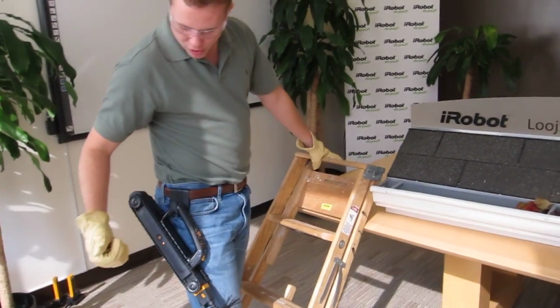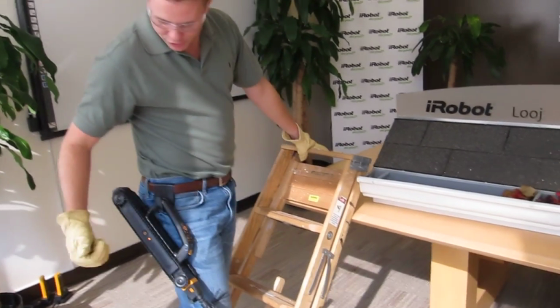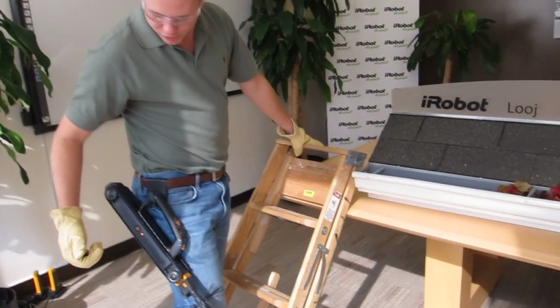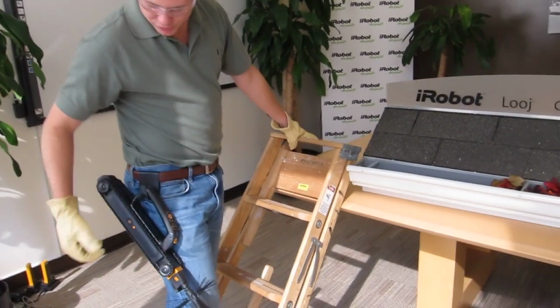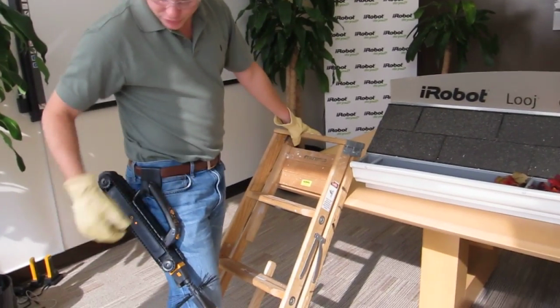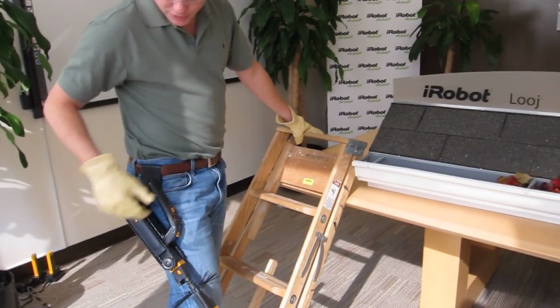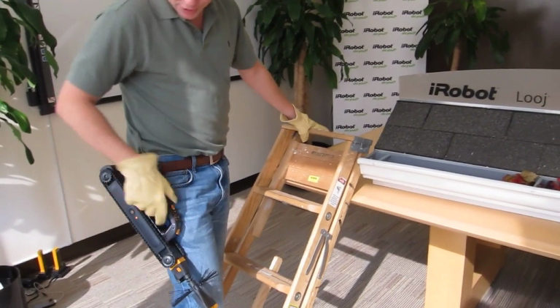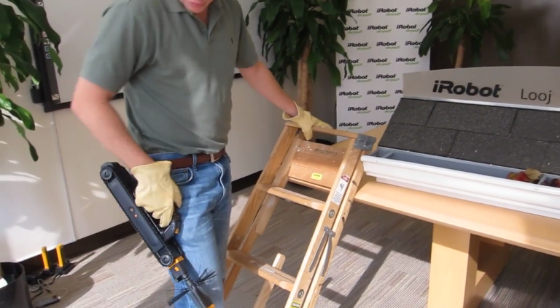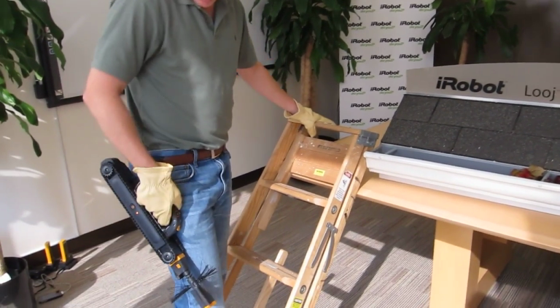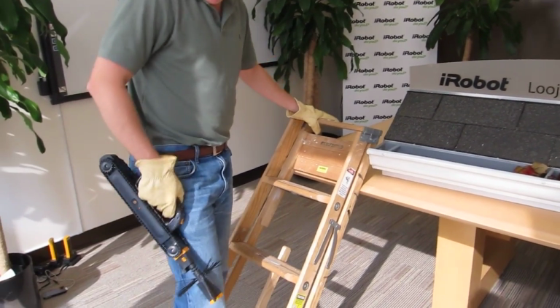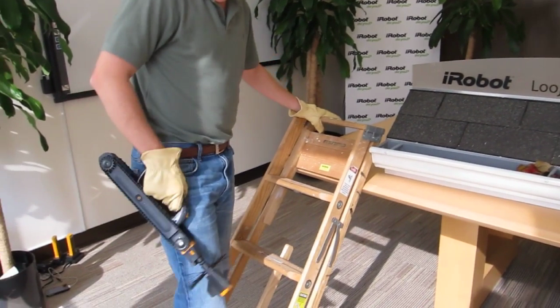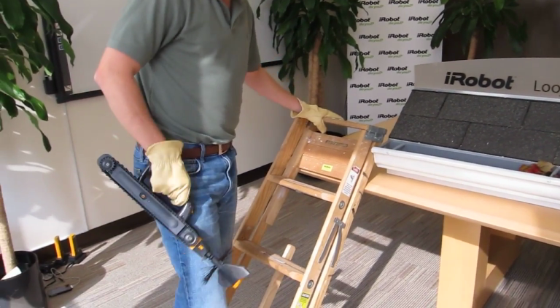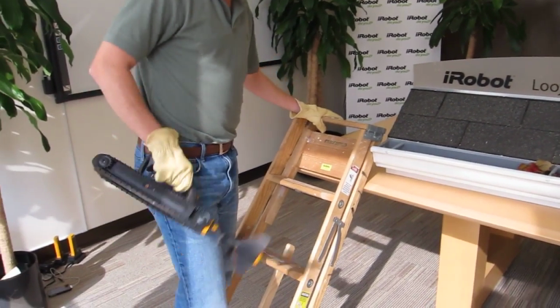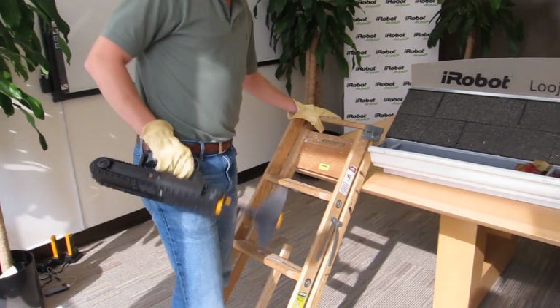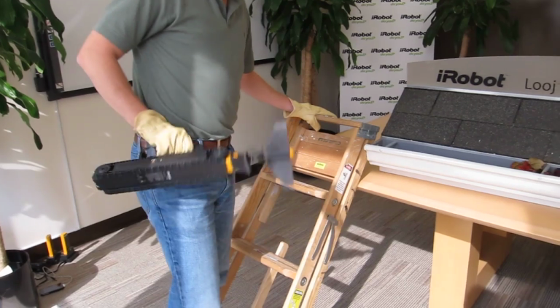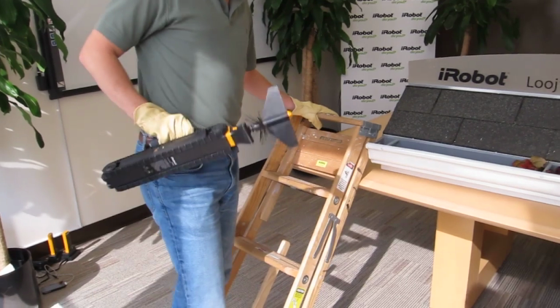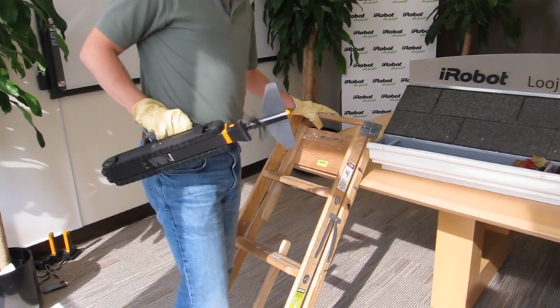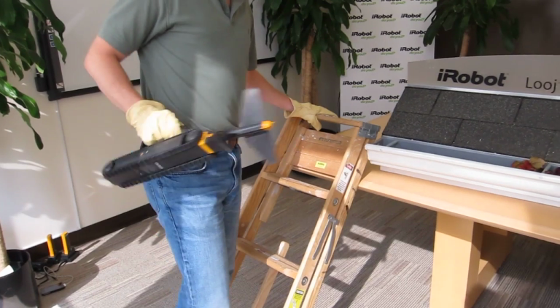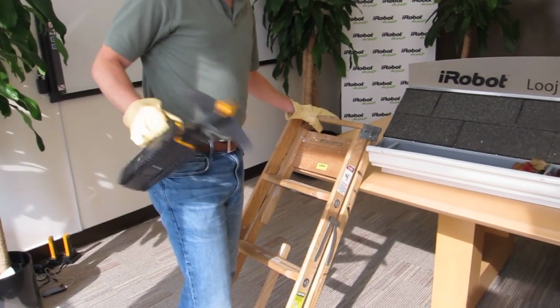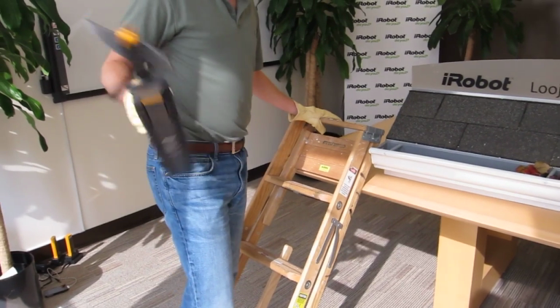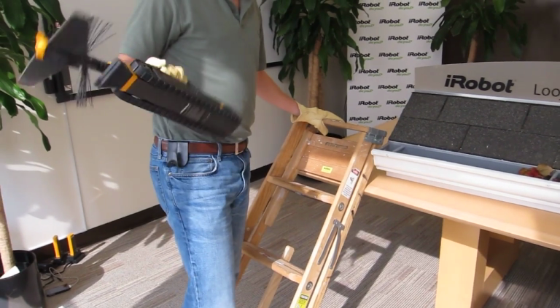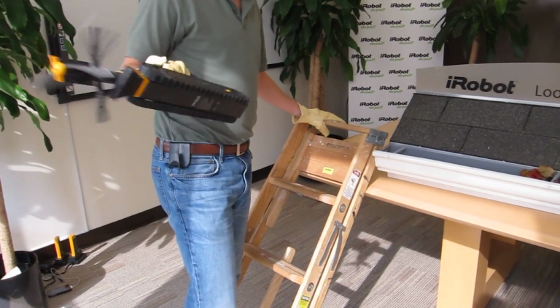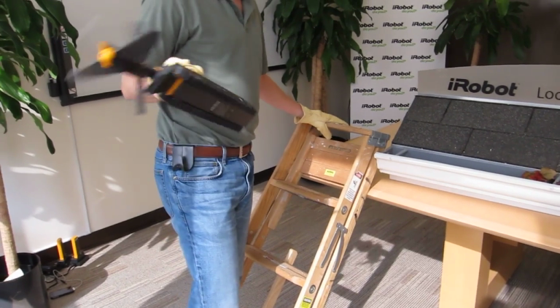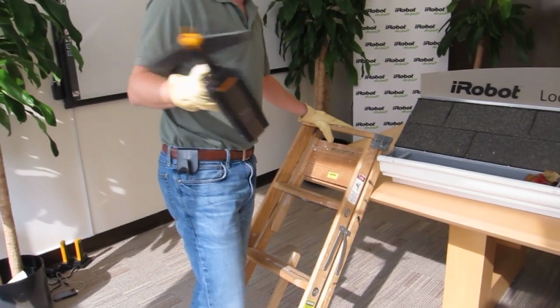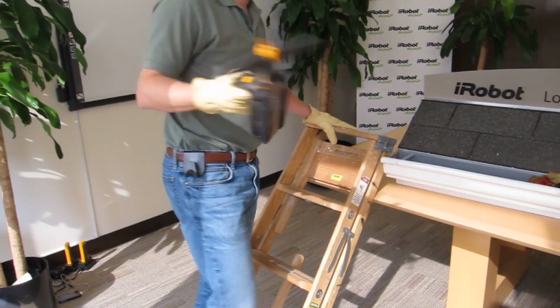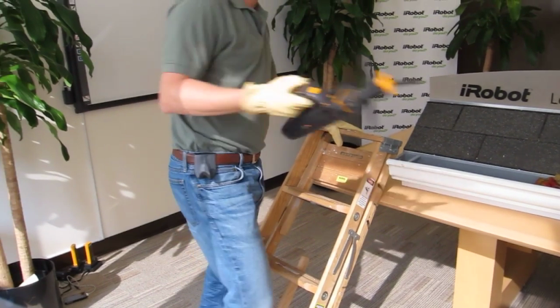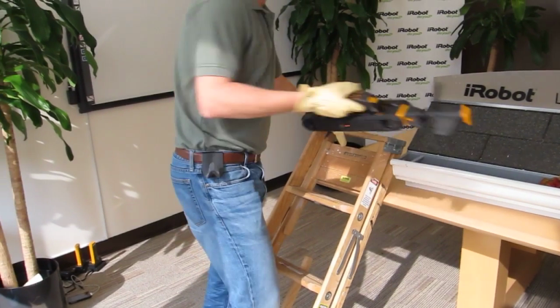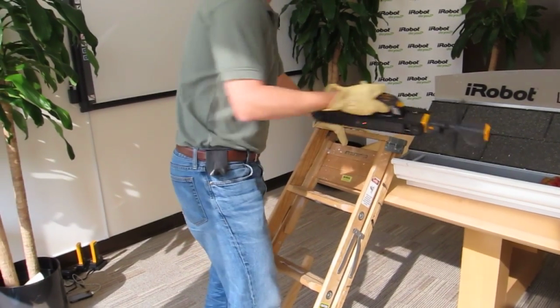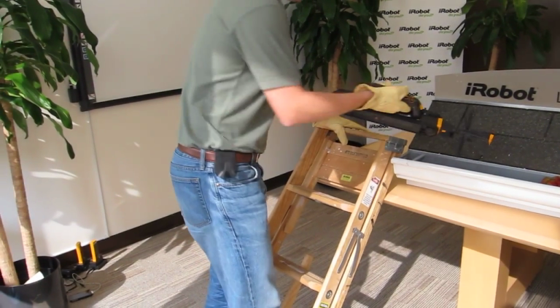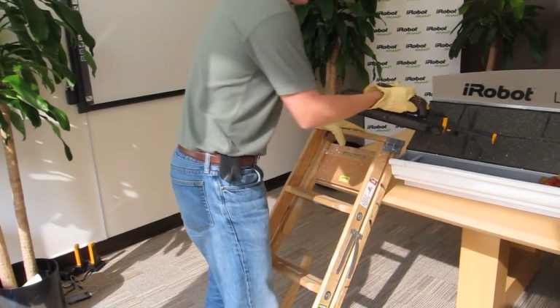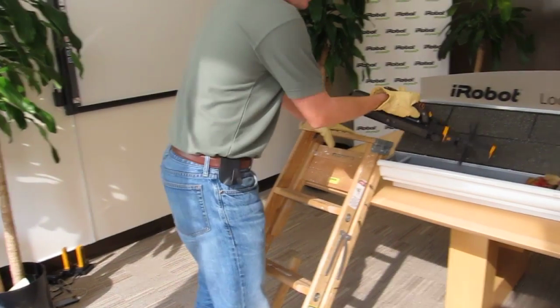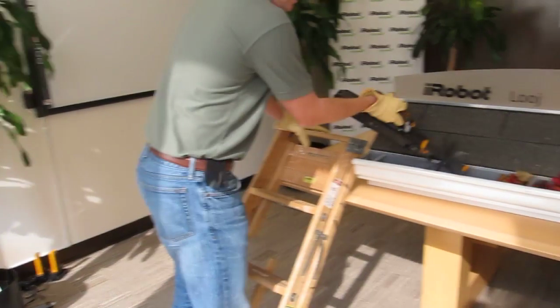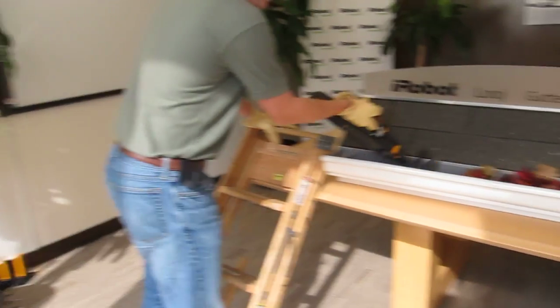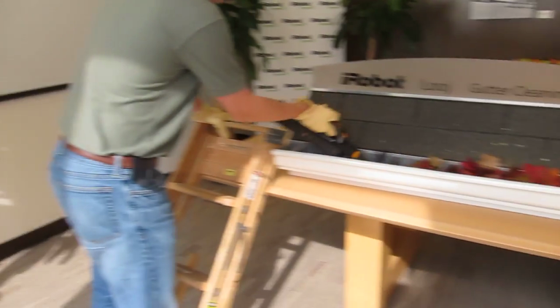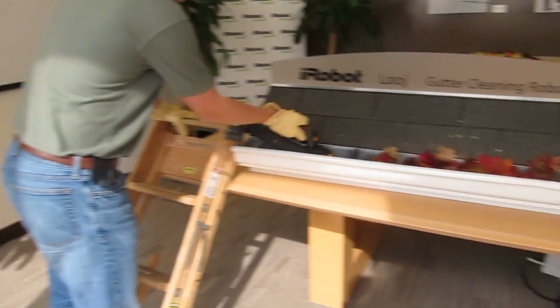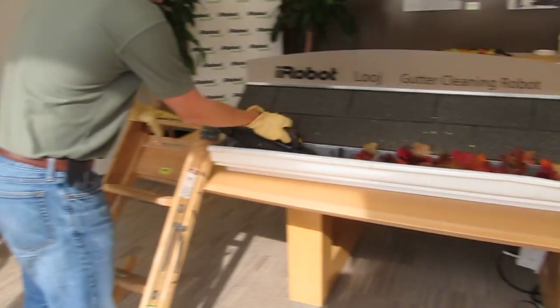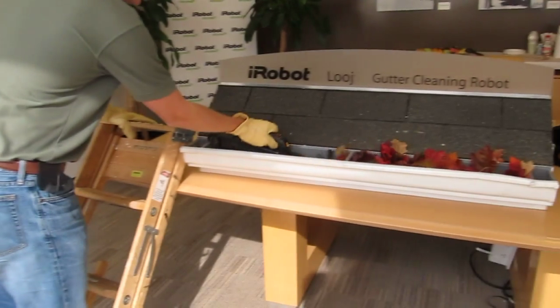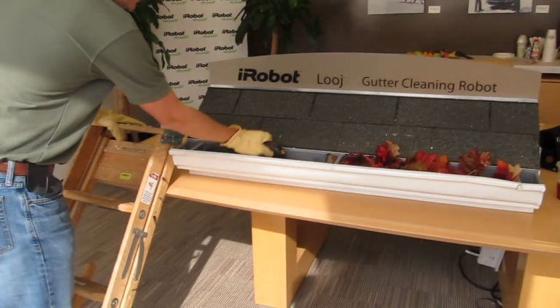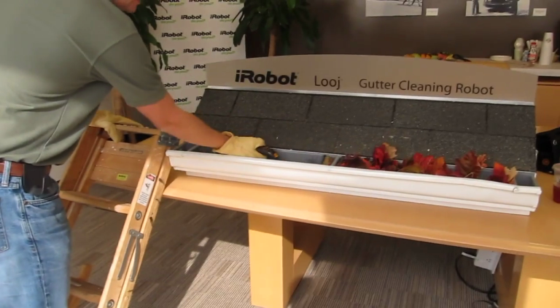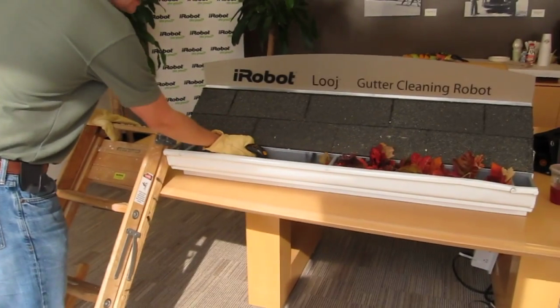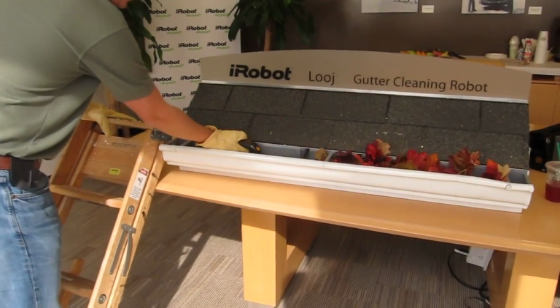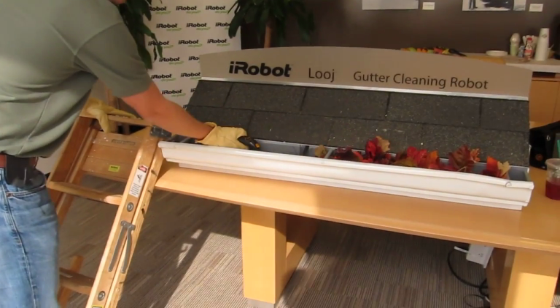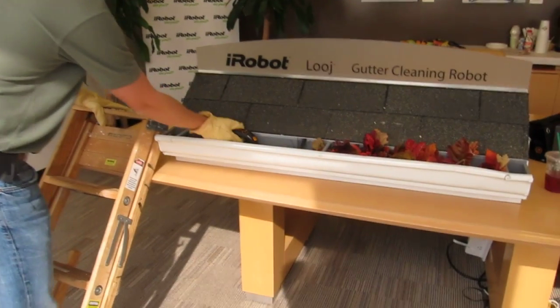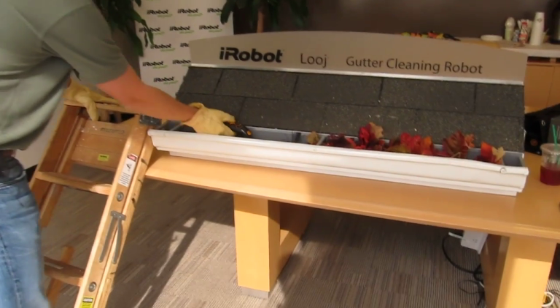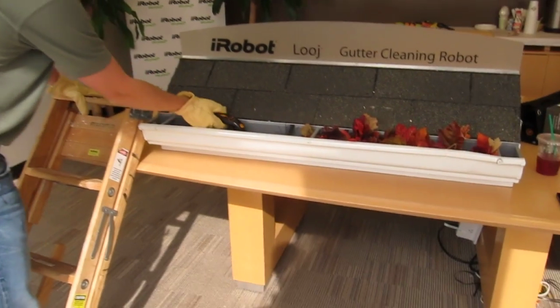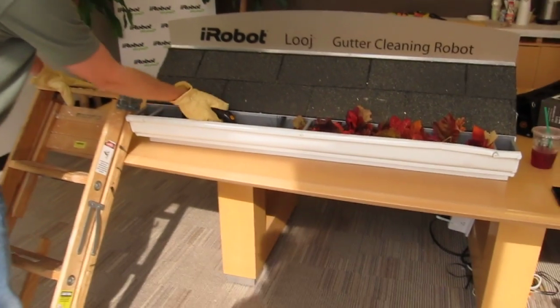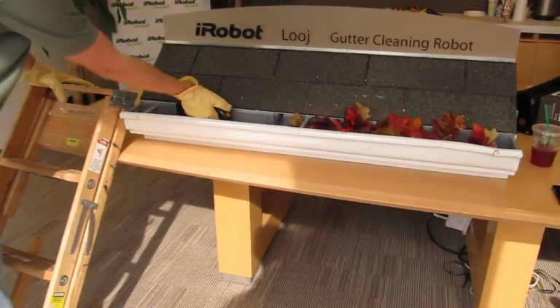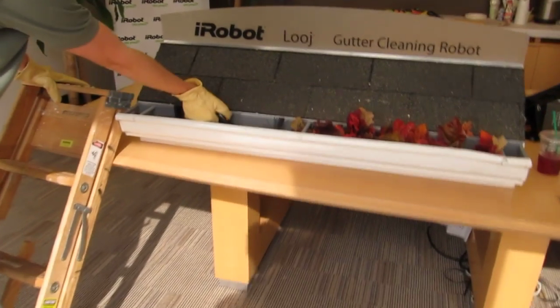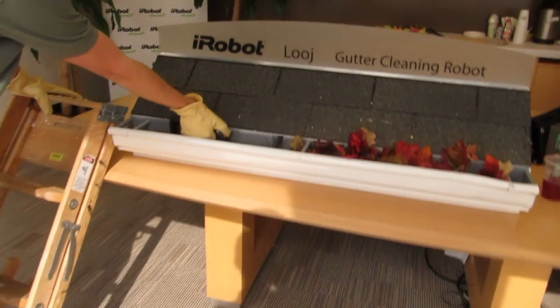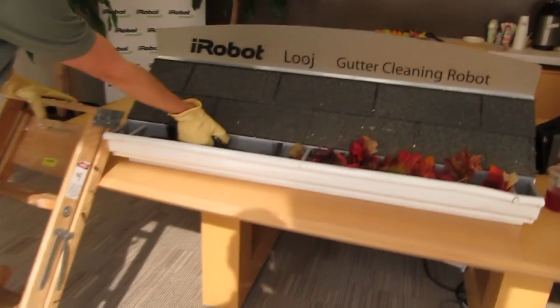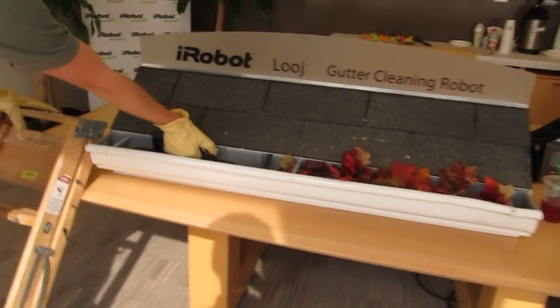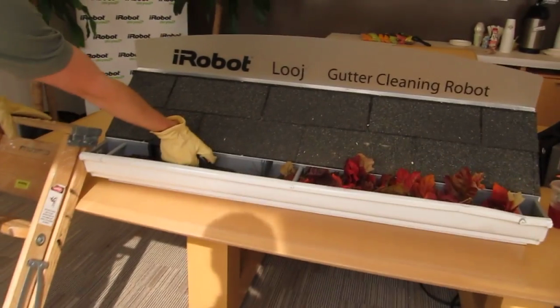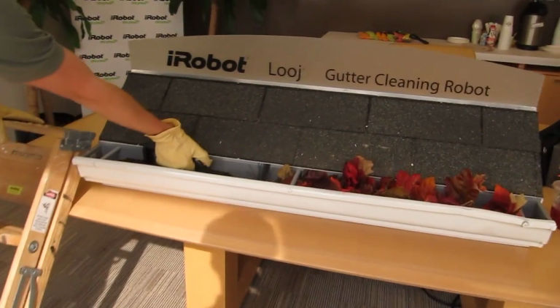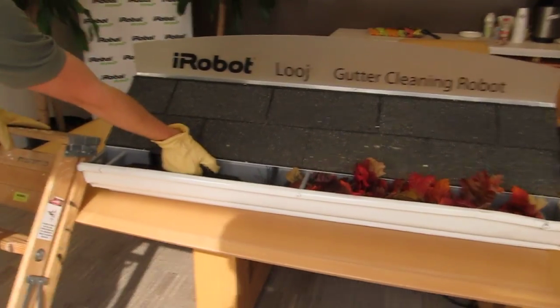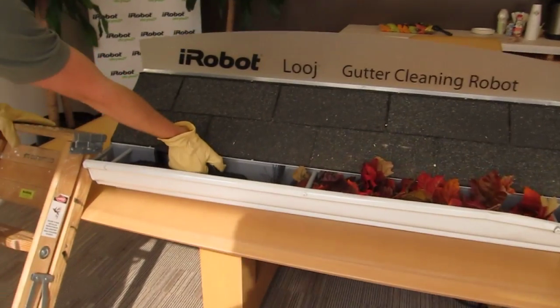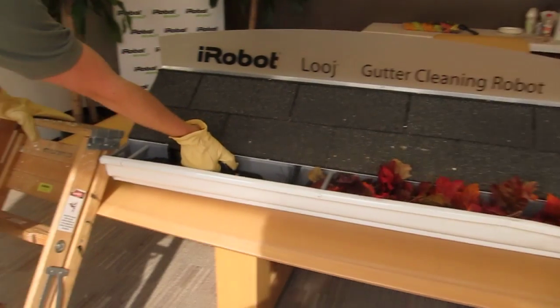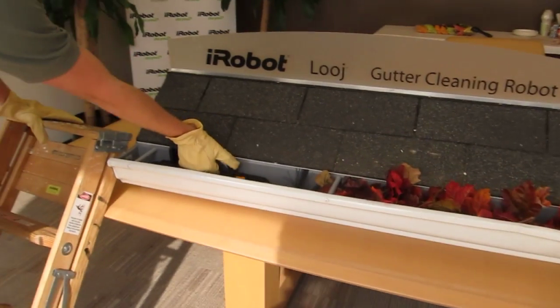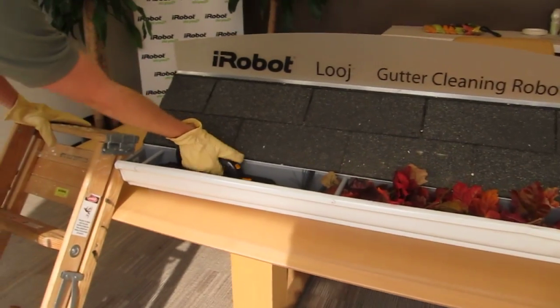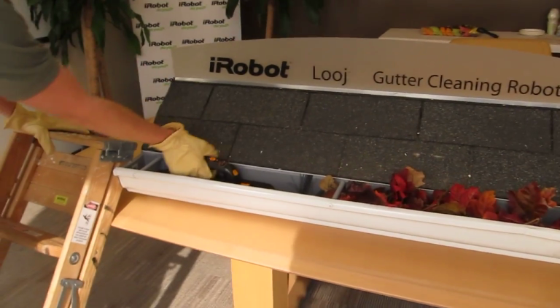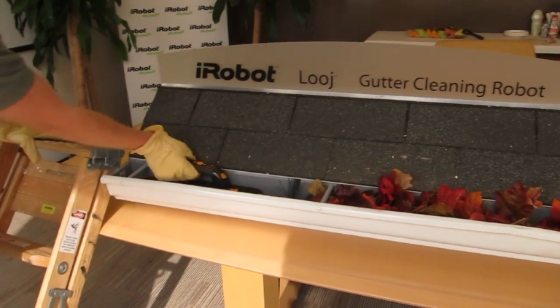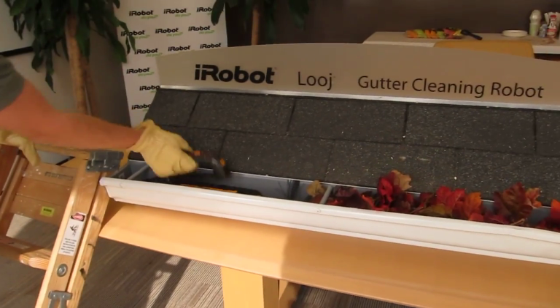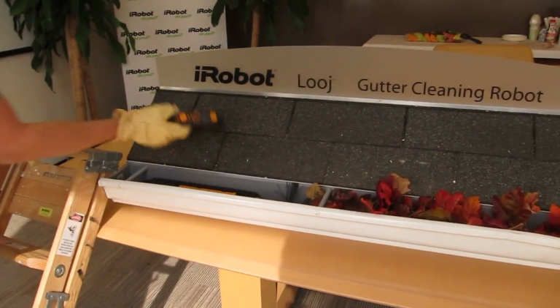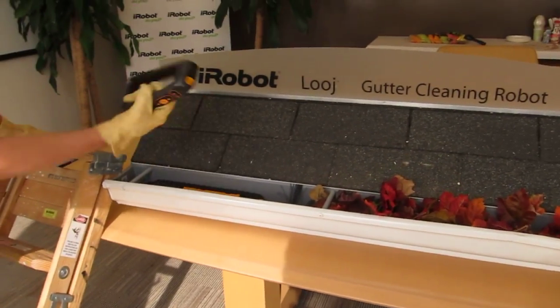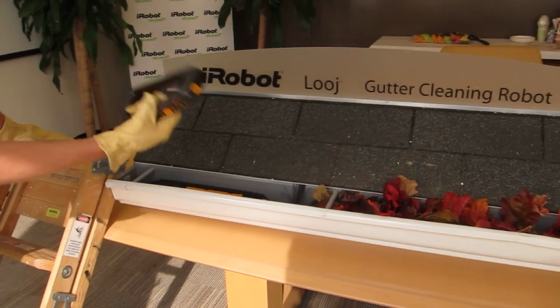All you do is take your robot, one hand off the belt clip, slide it into your gutter, and hit the handle release button.